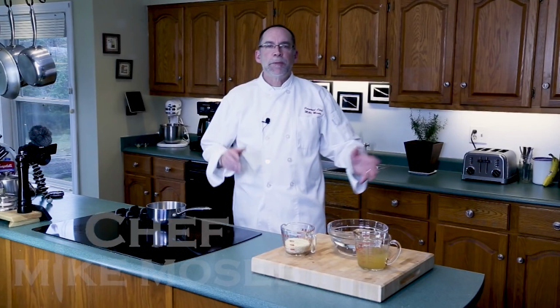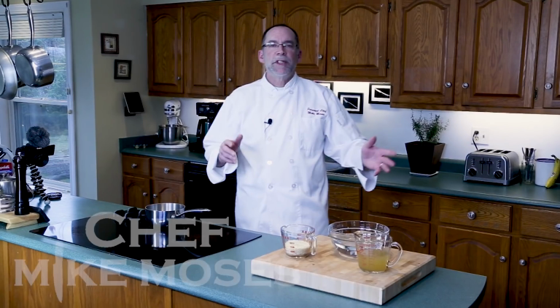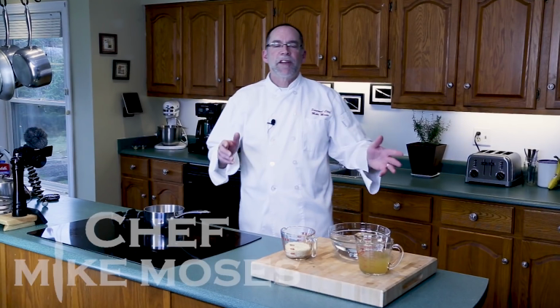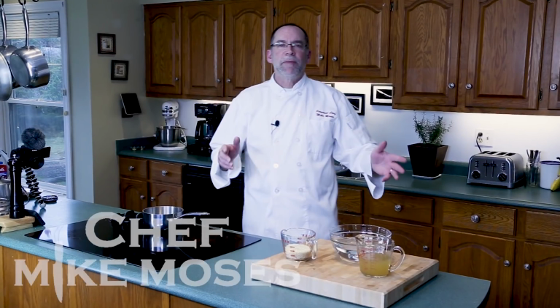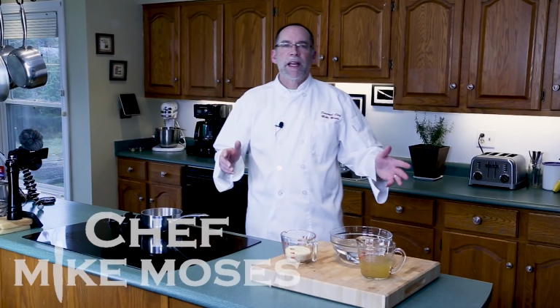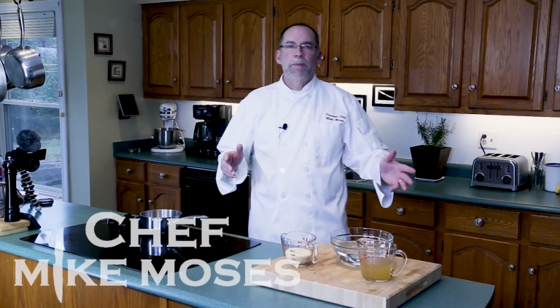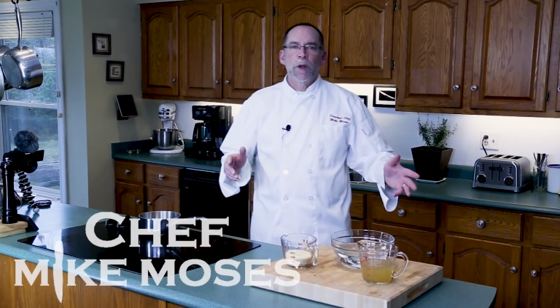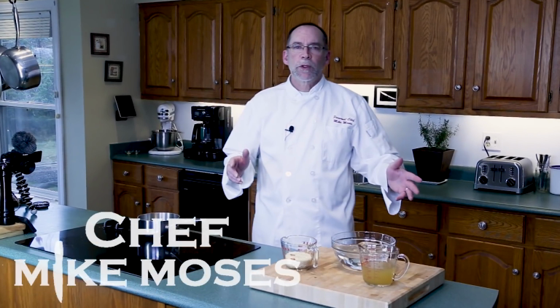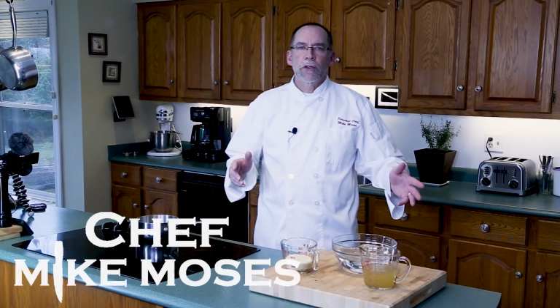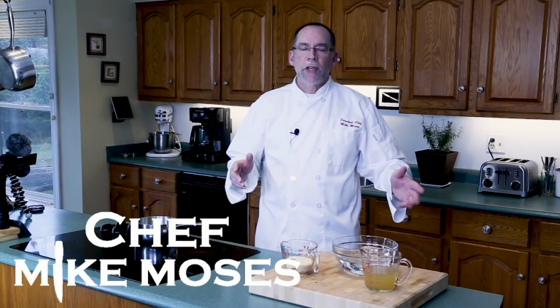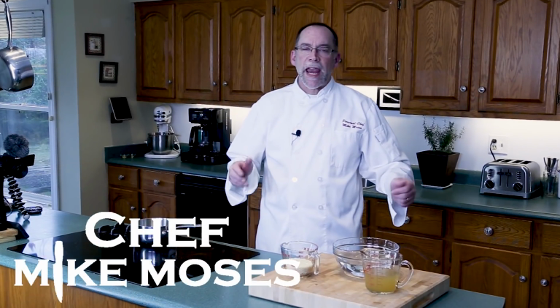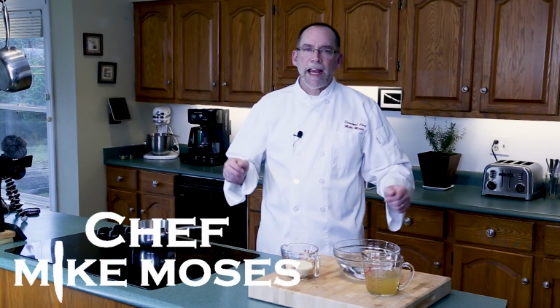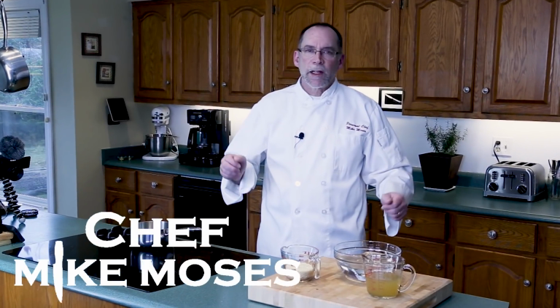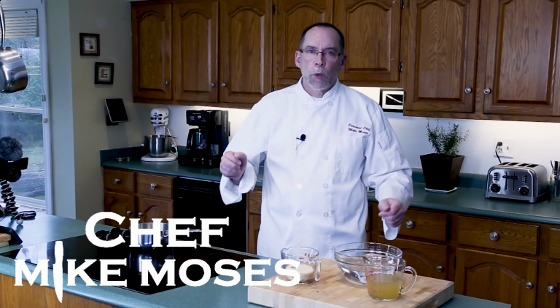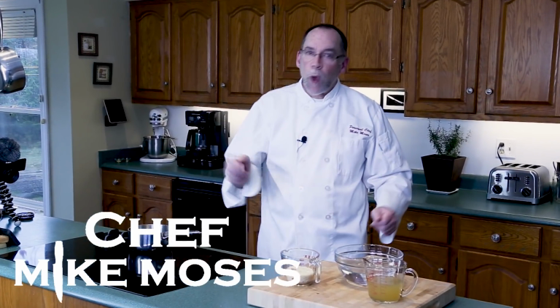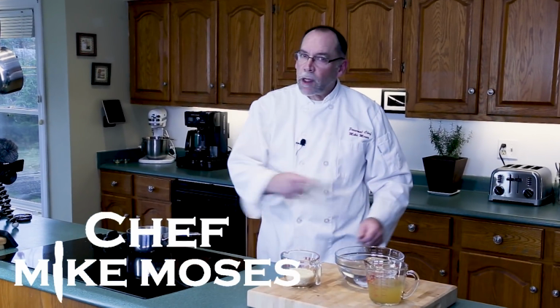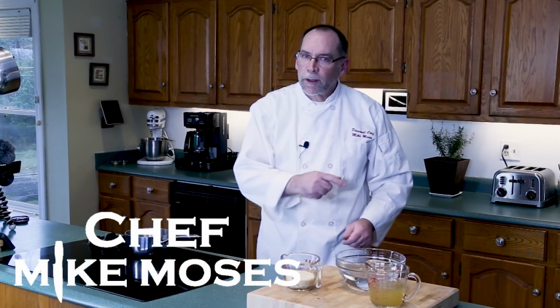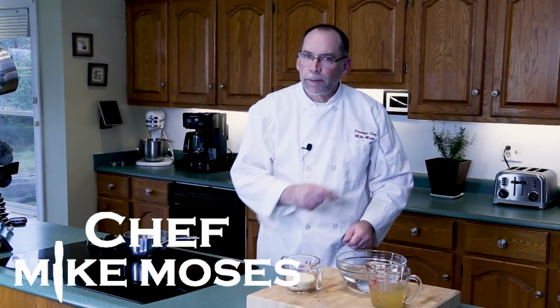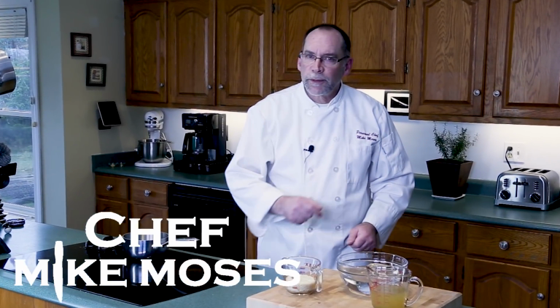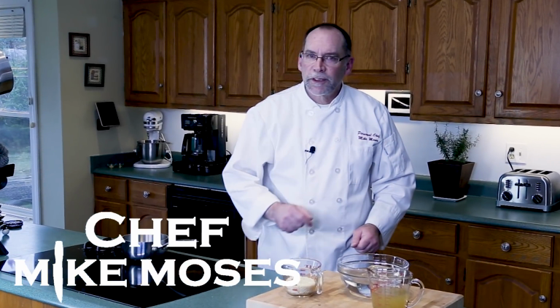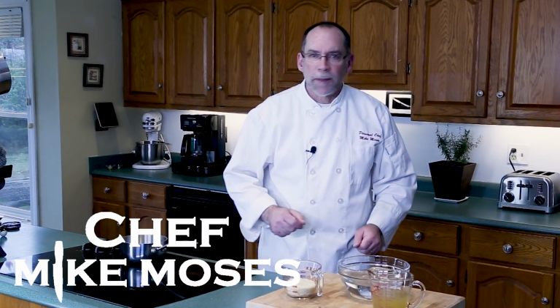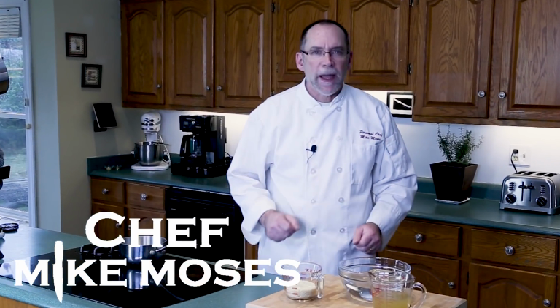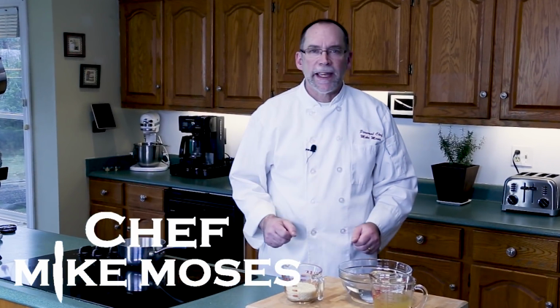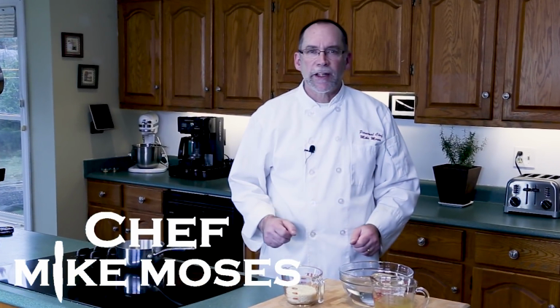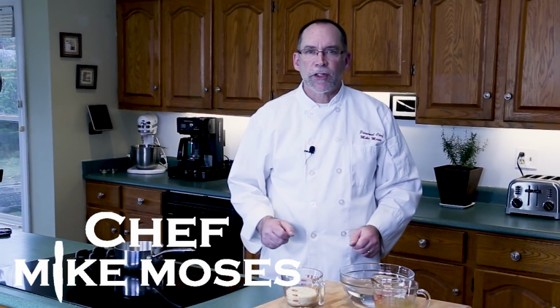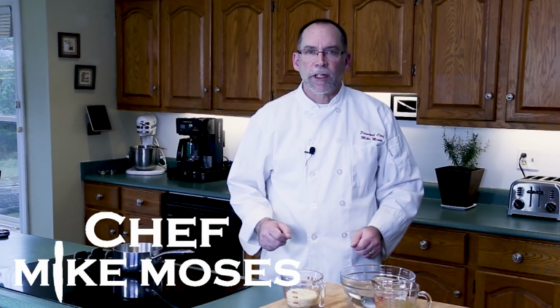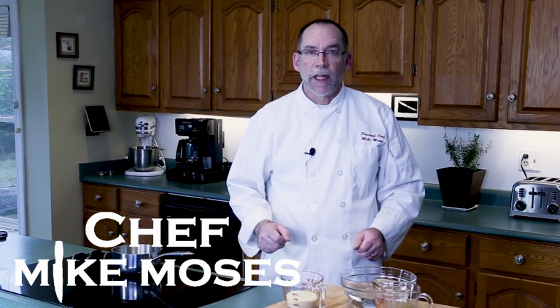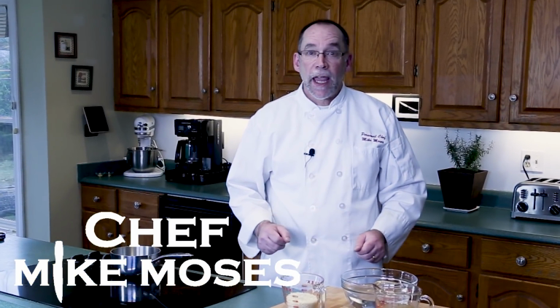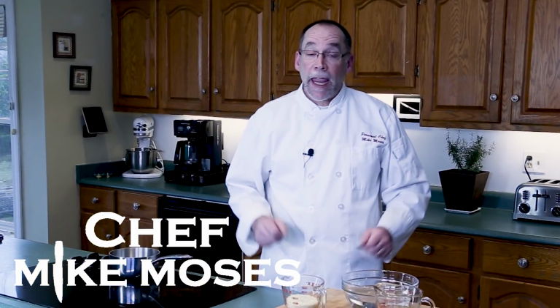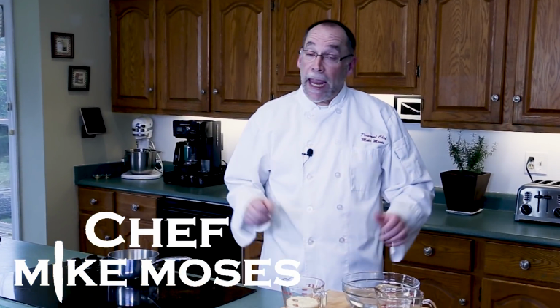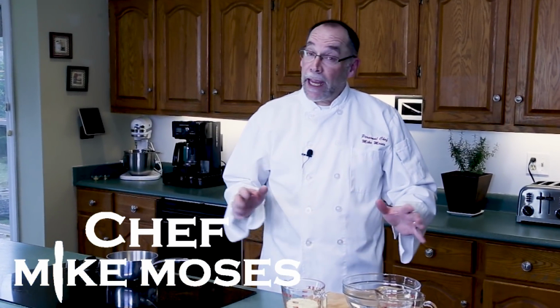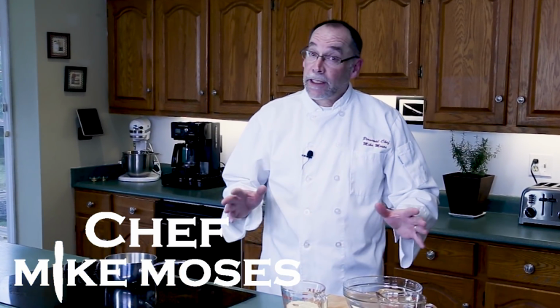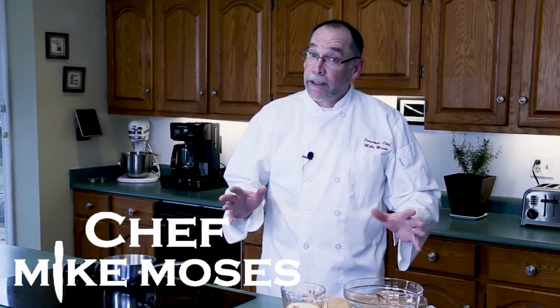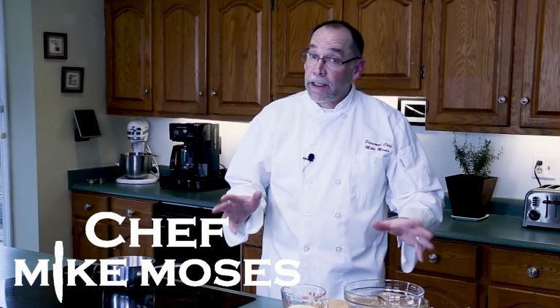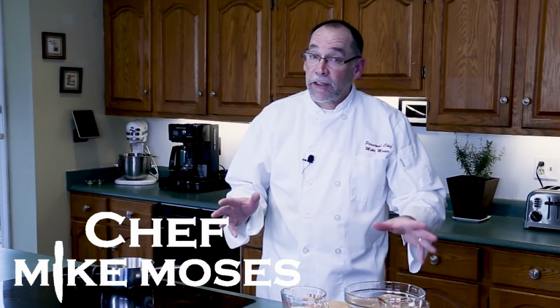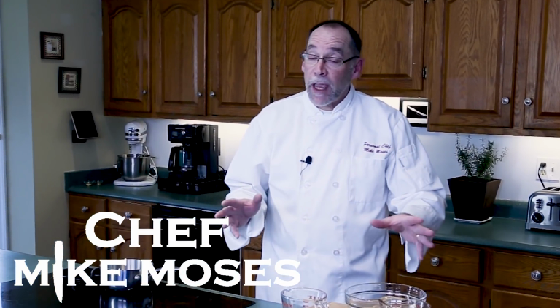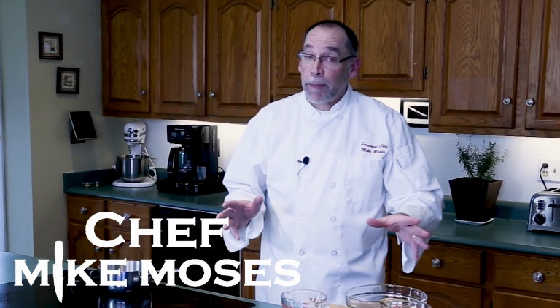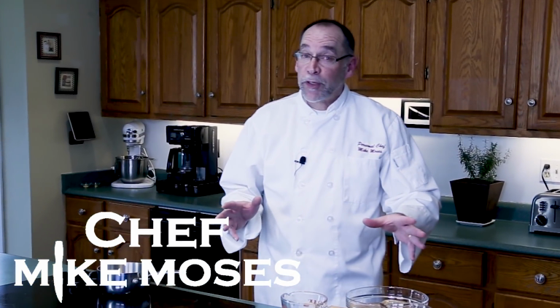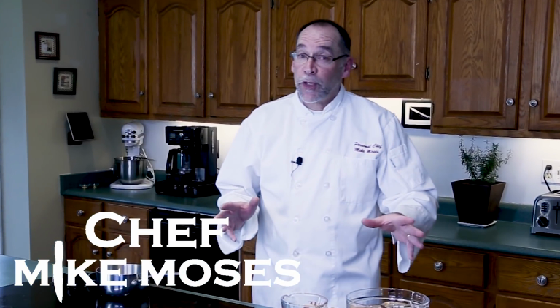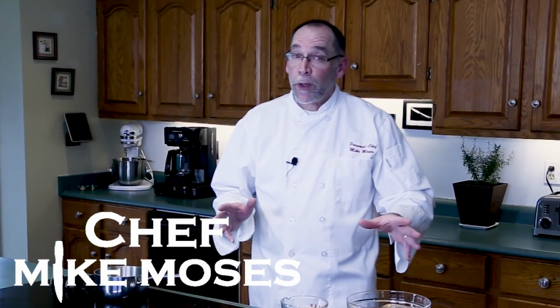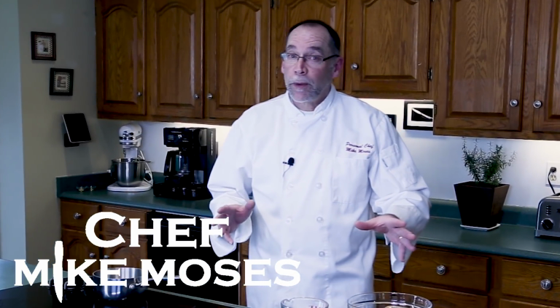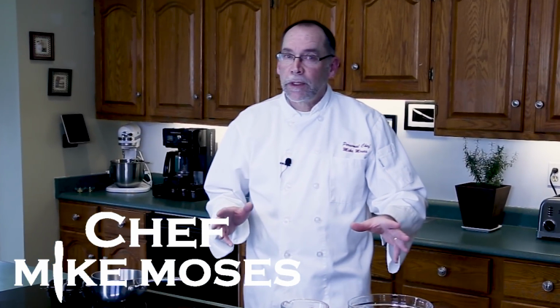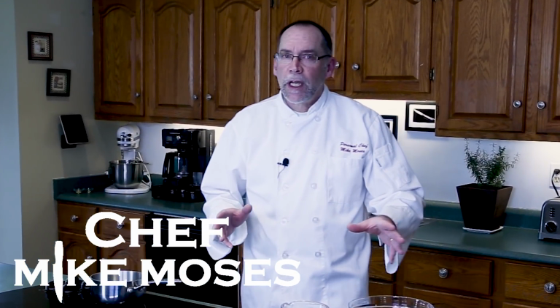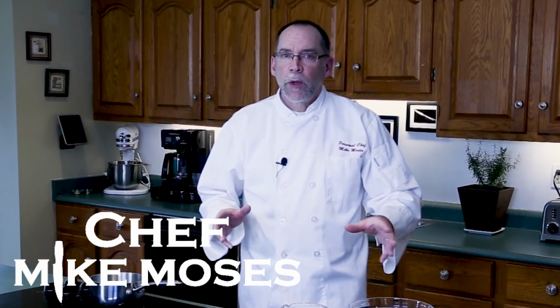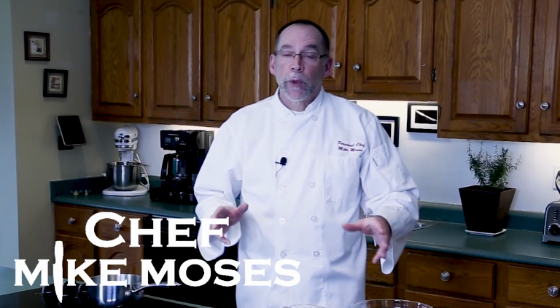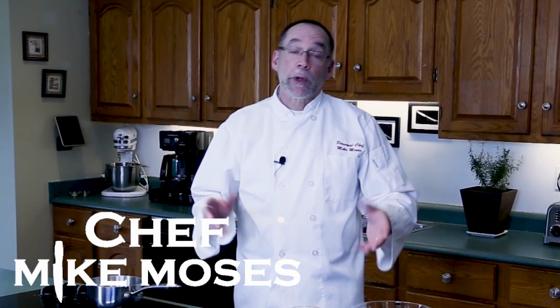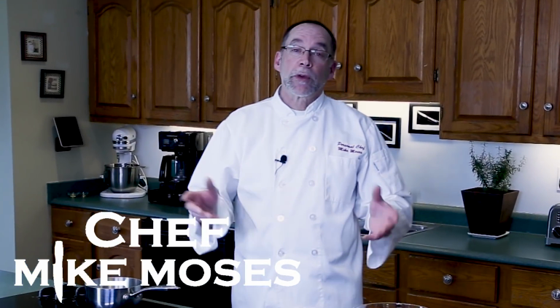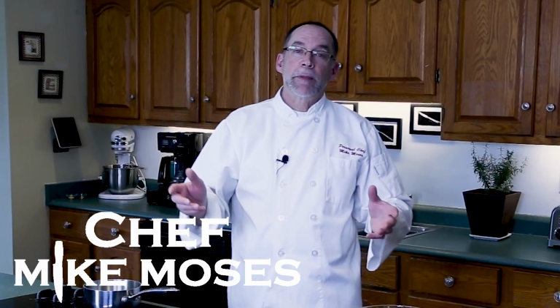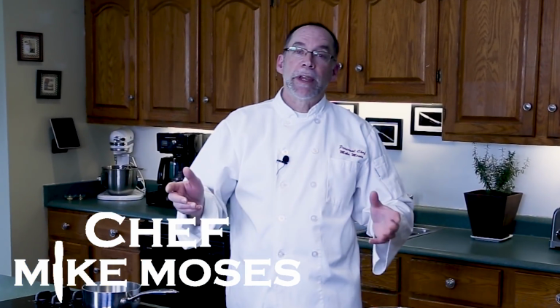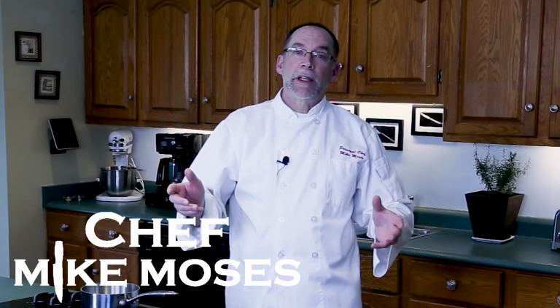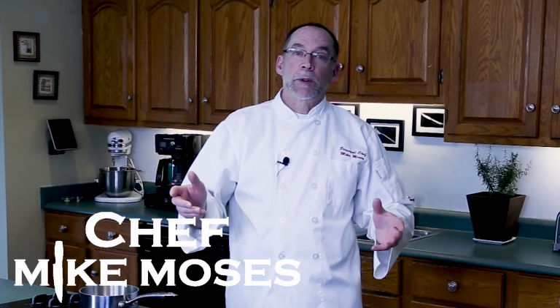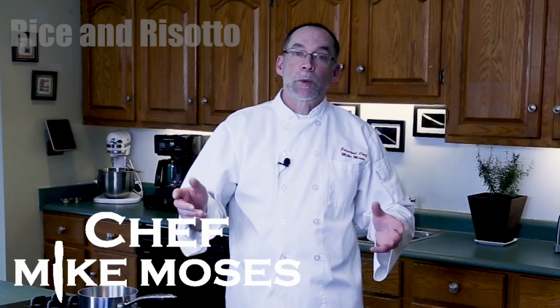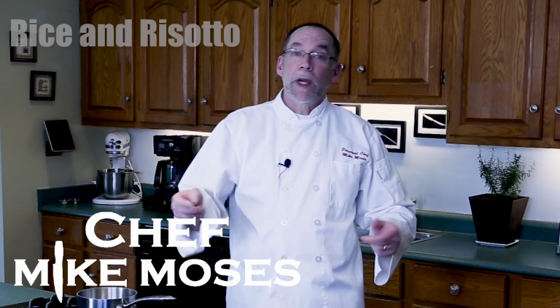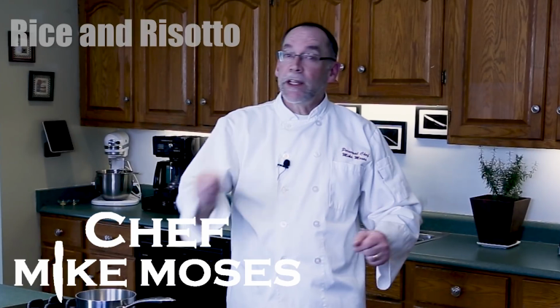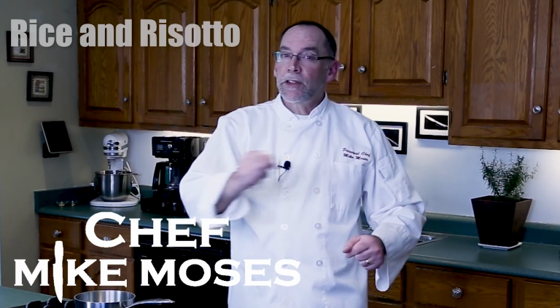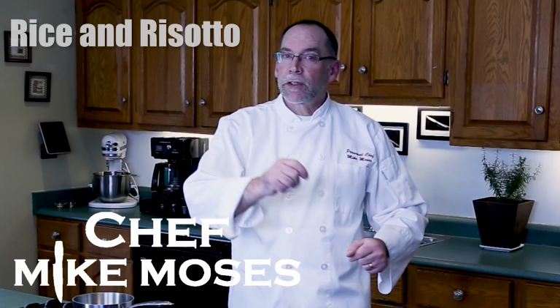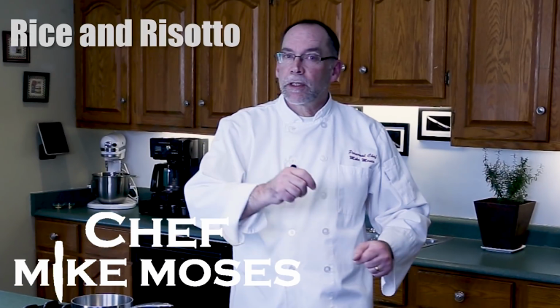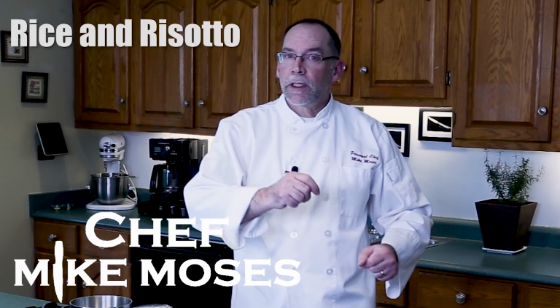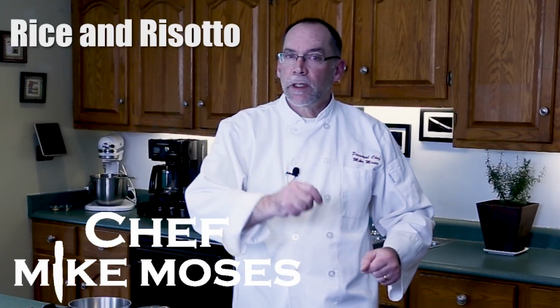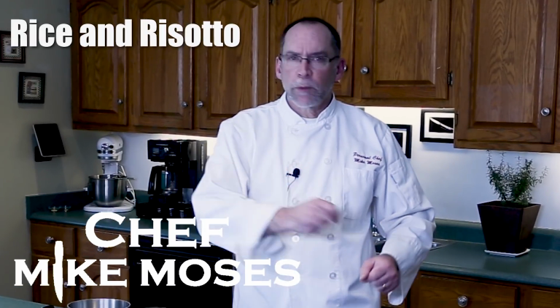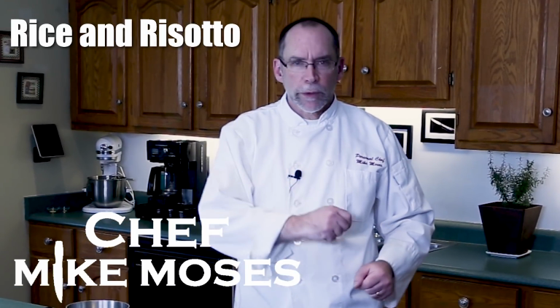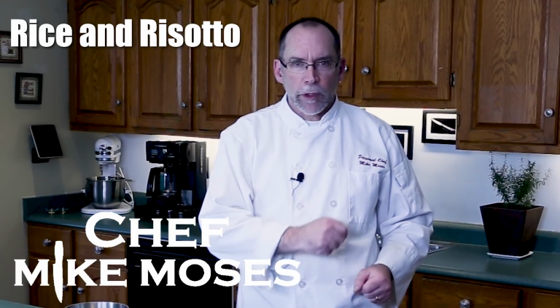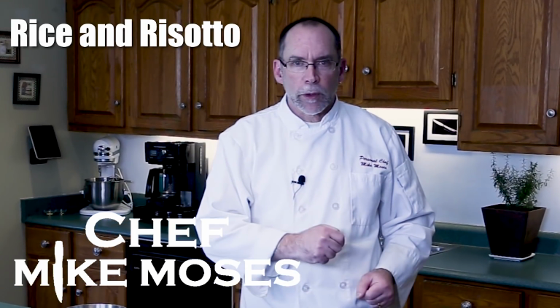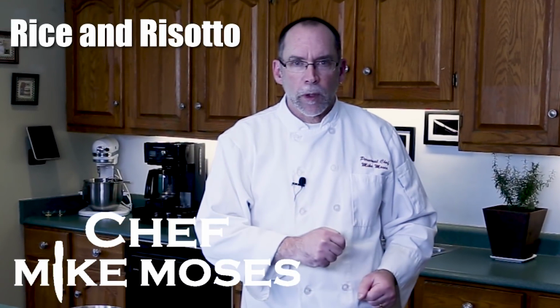I'm Chef Mike Moses and welcome to my kitchen. In this episode we're going to make rice and risotto.